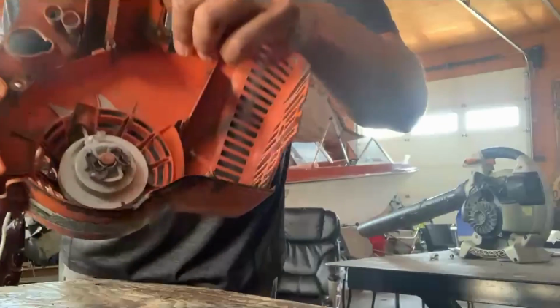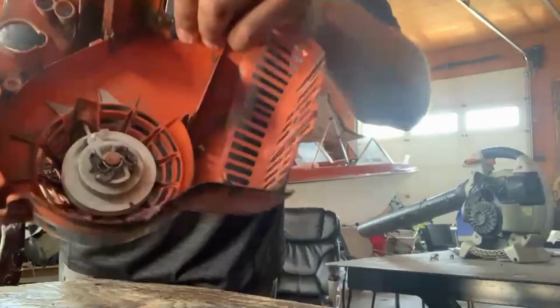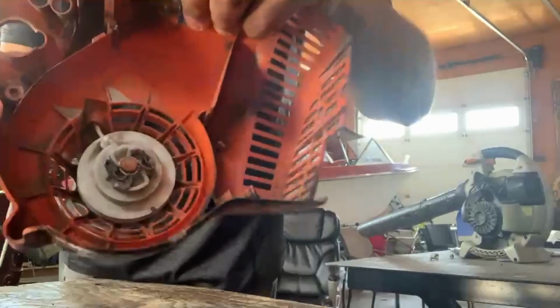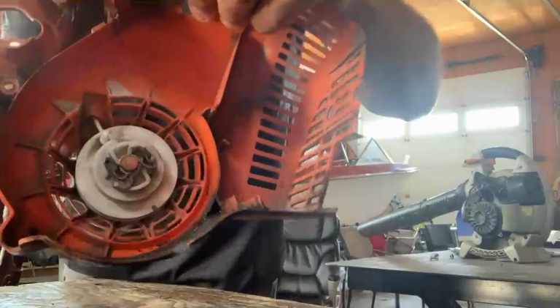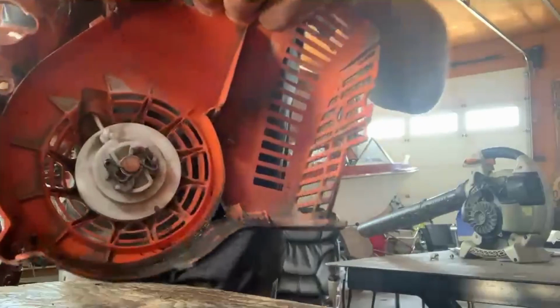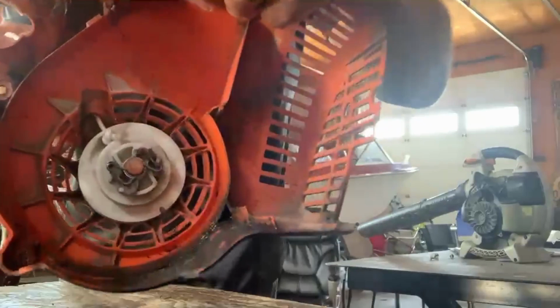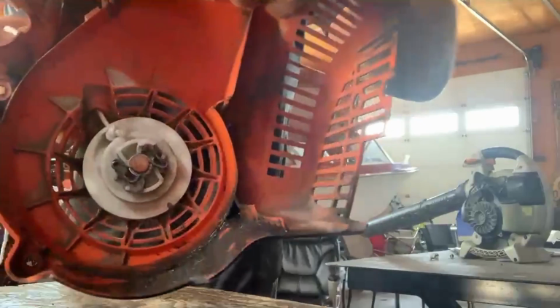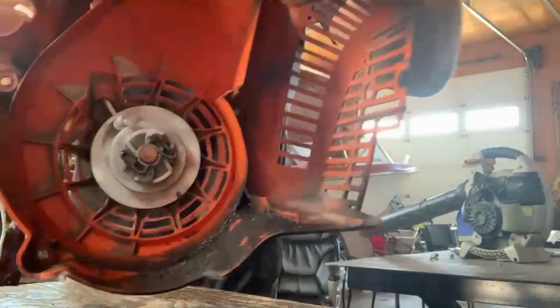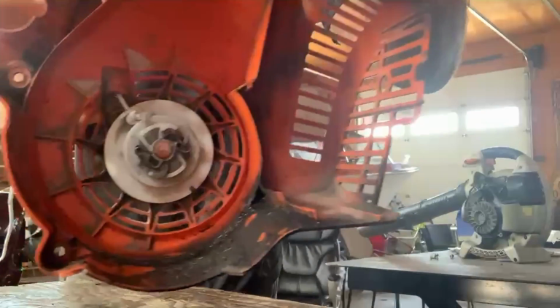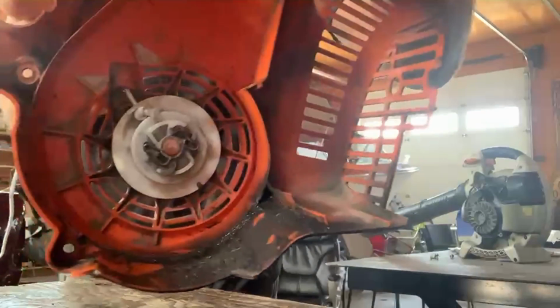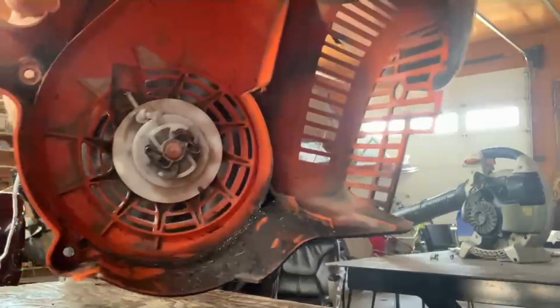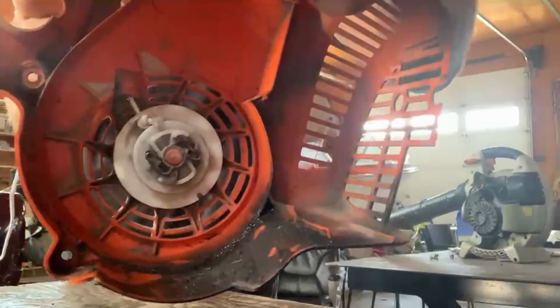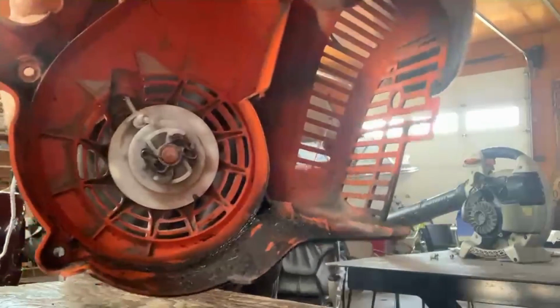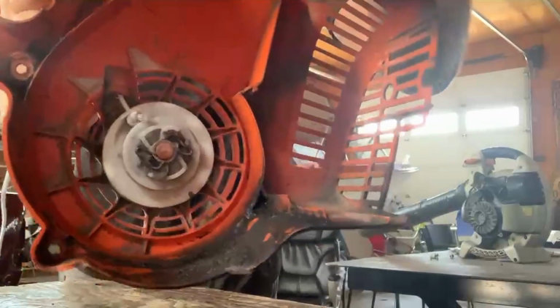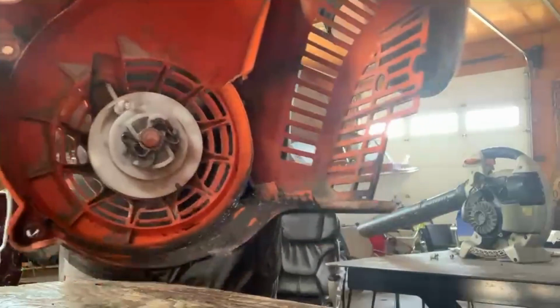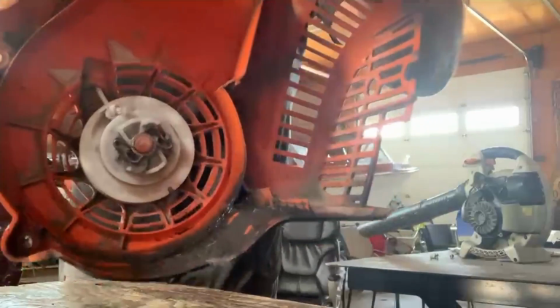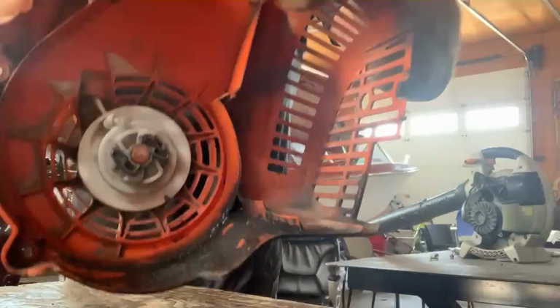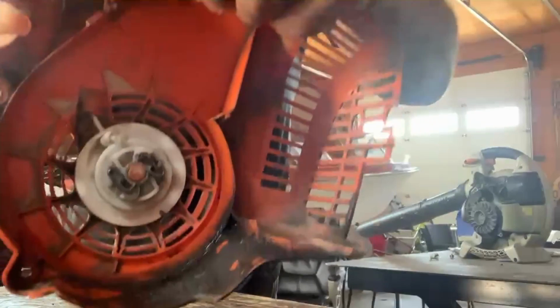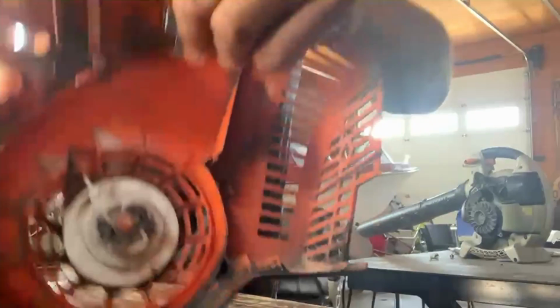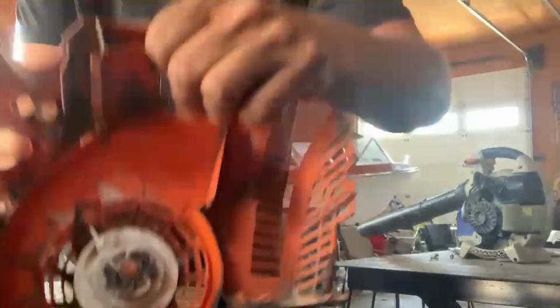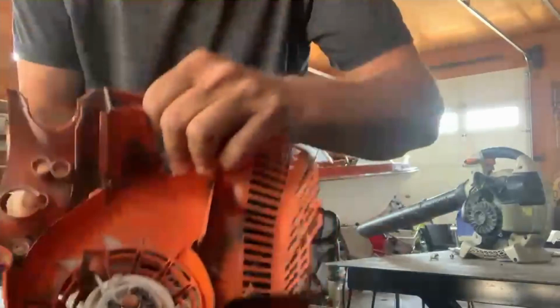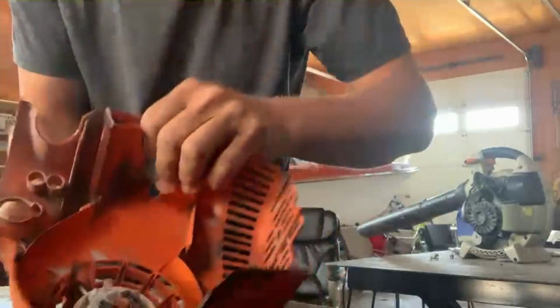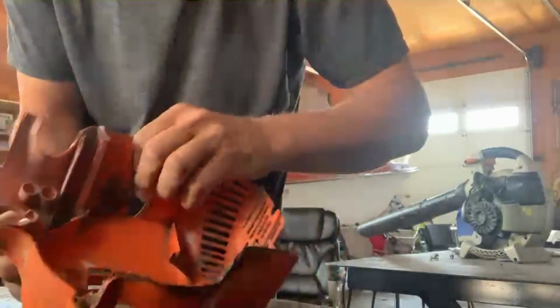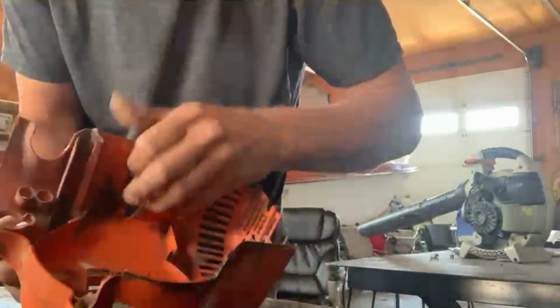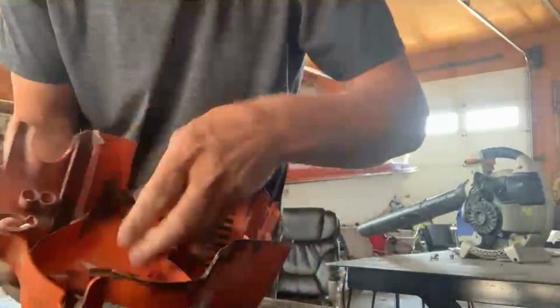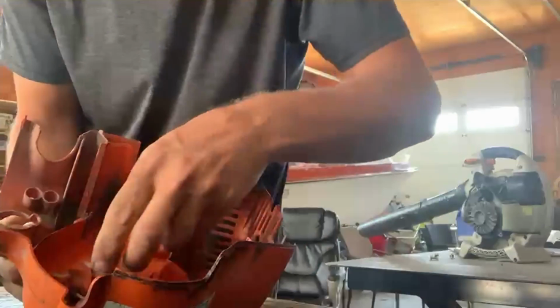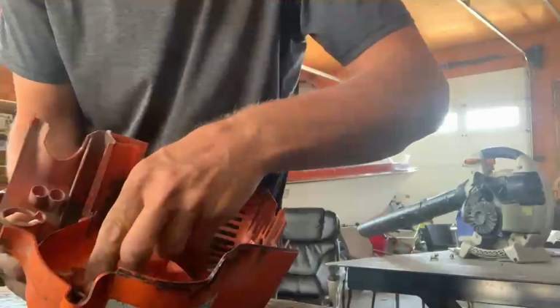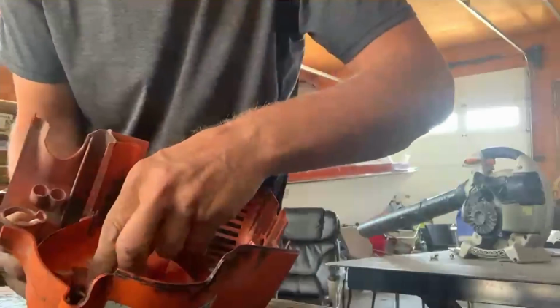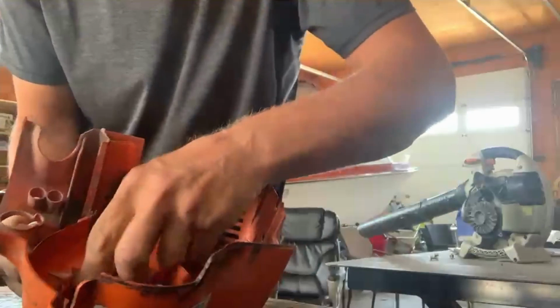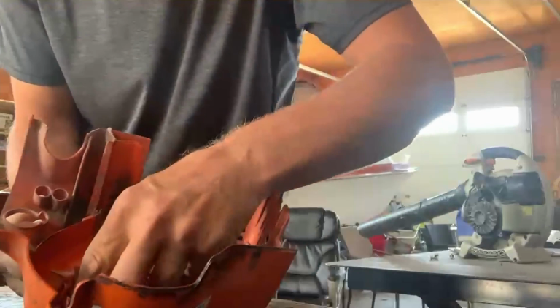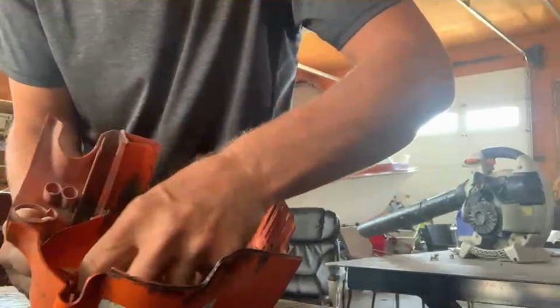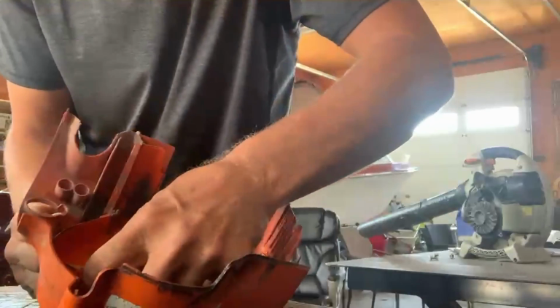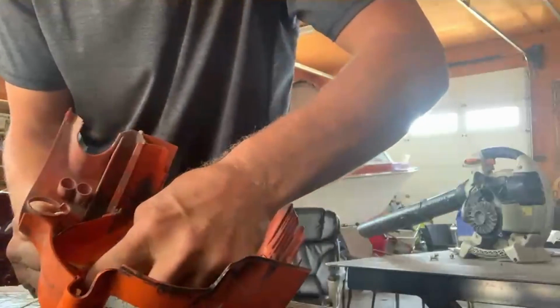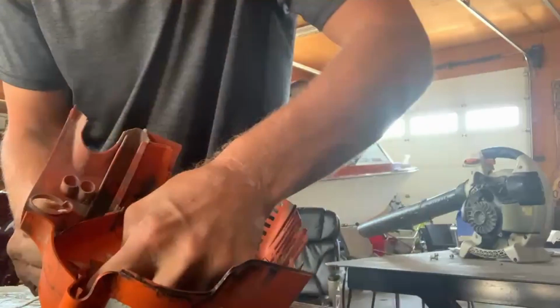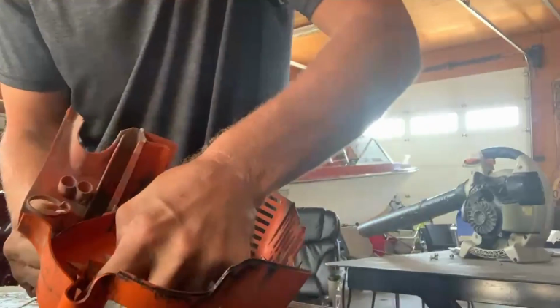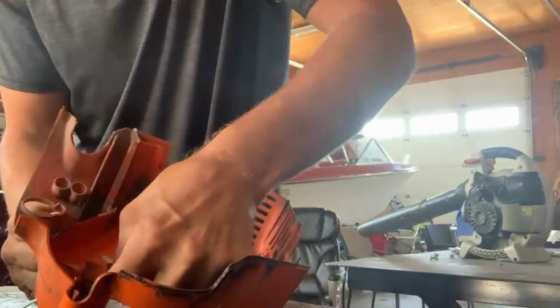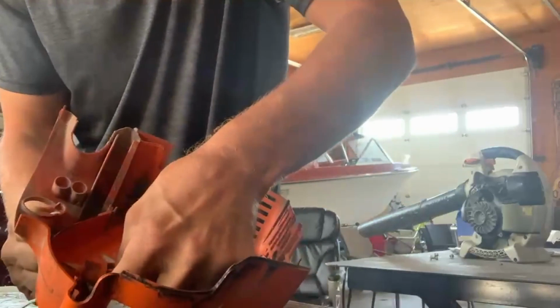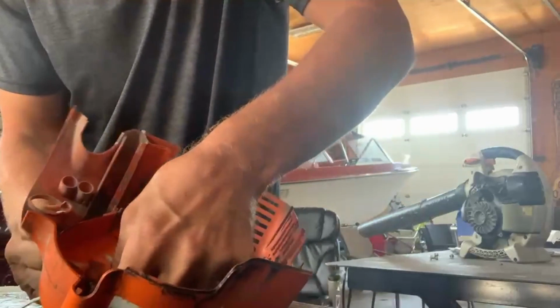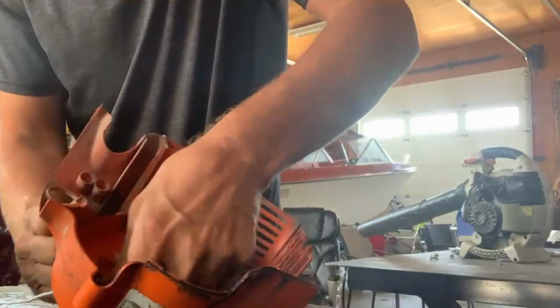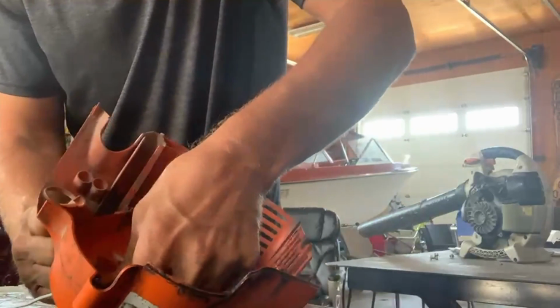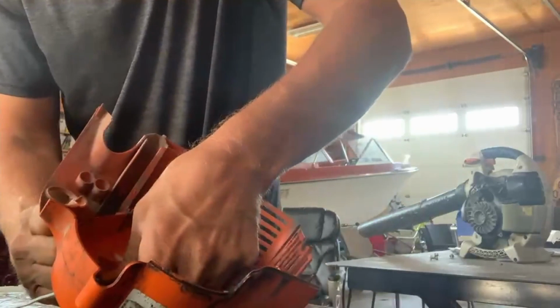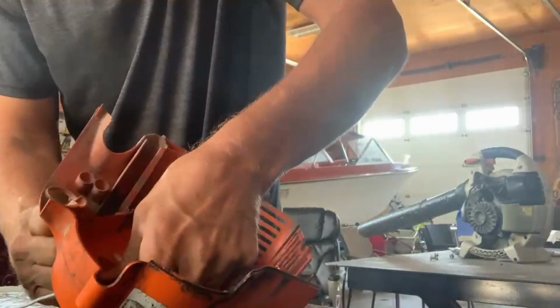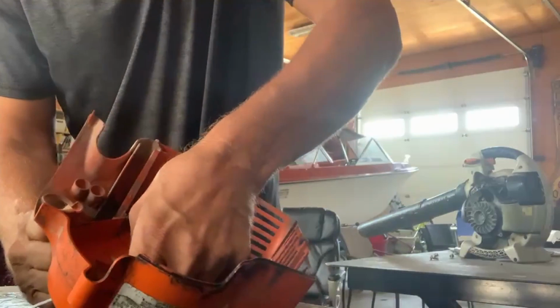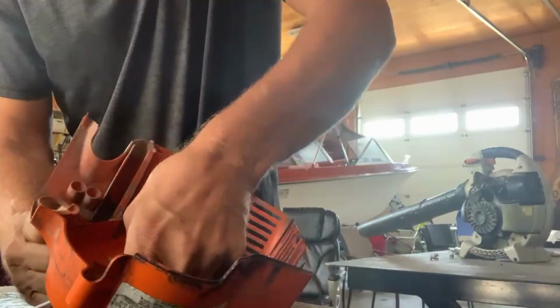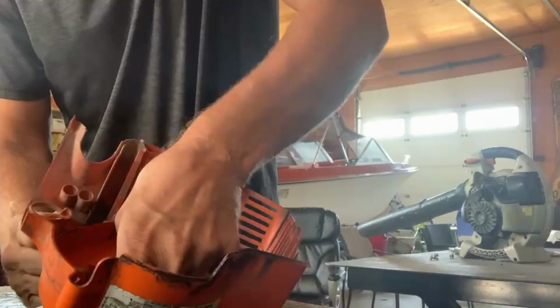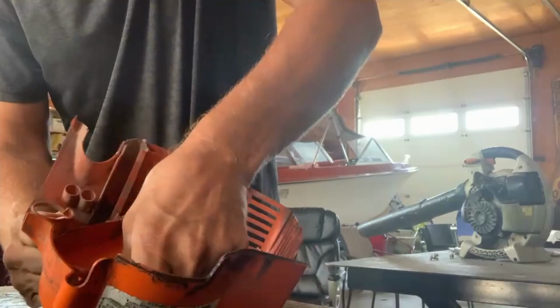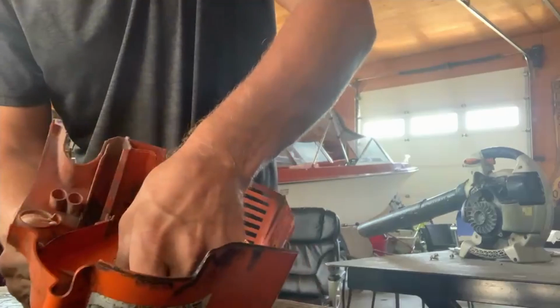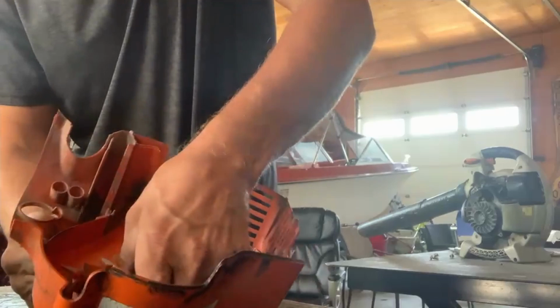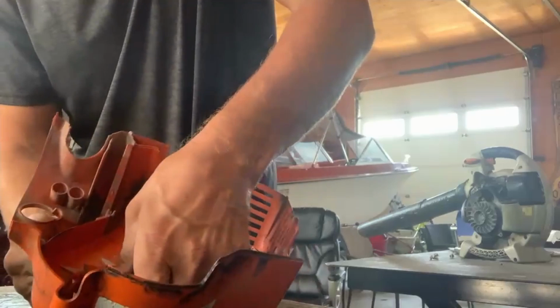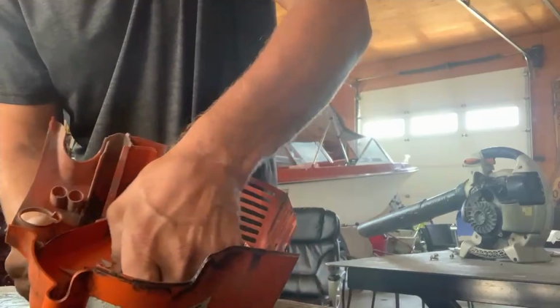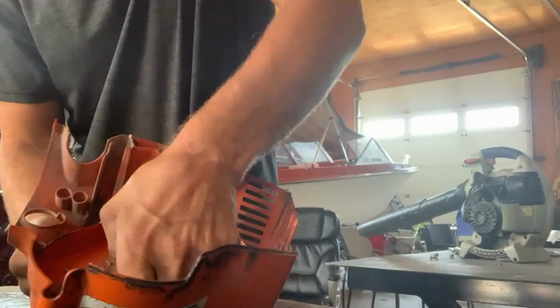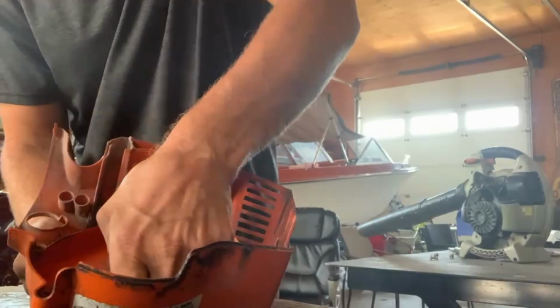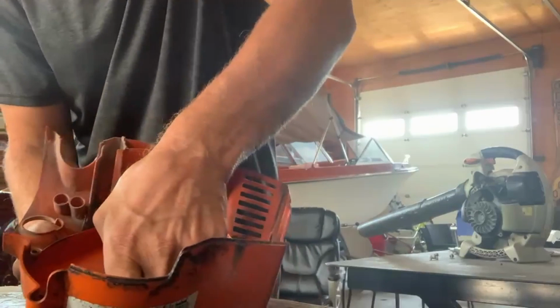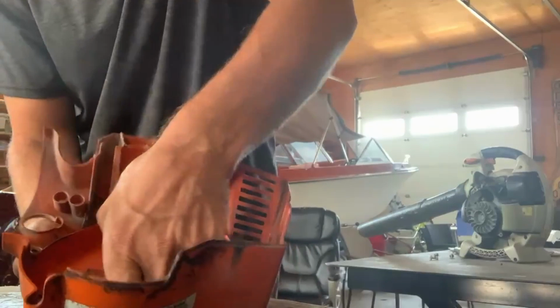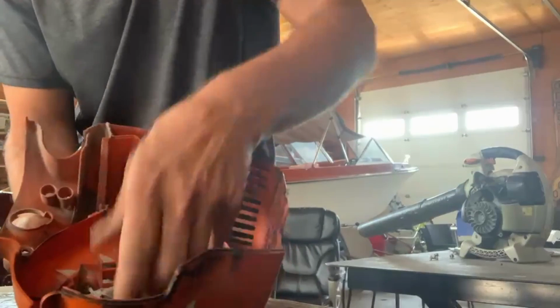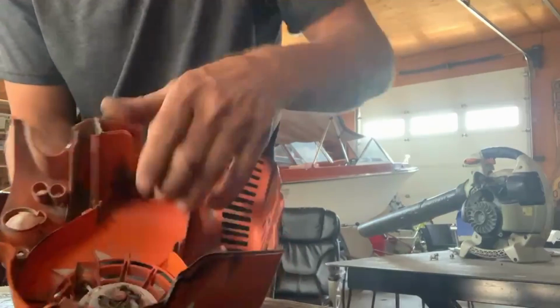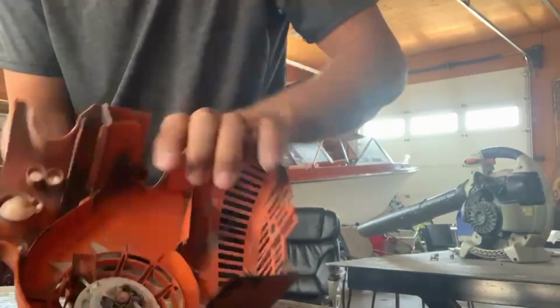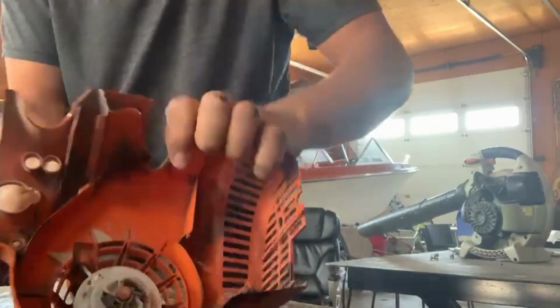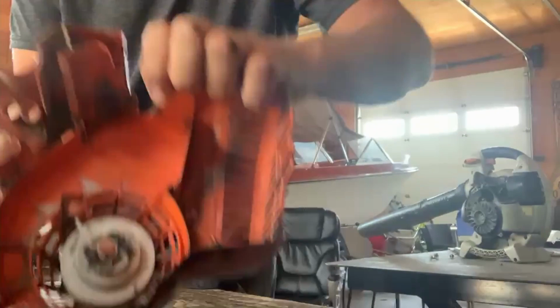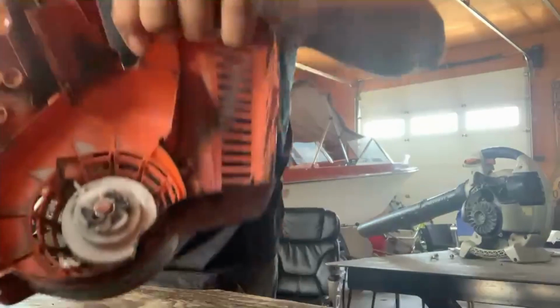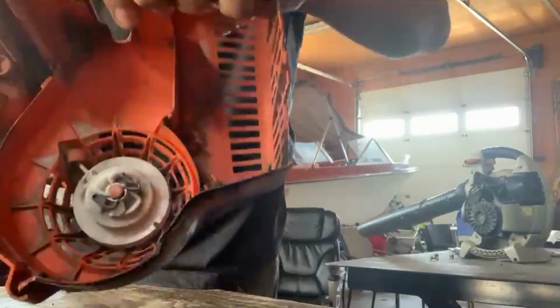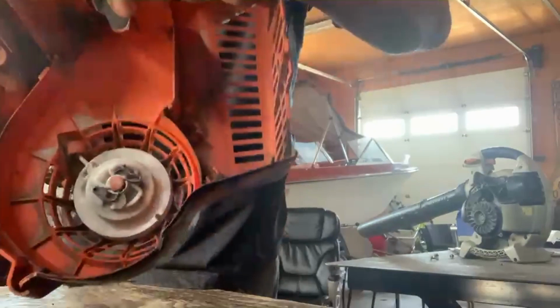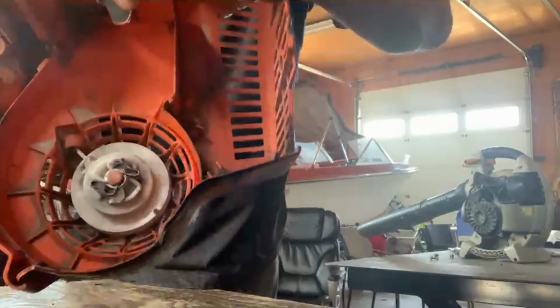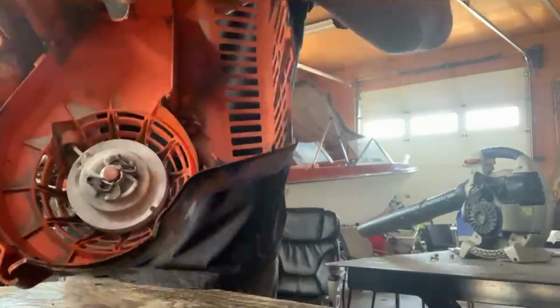I'm pulling it tight into the housing, just really making sure it fits nice down in there.